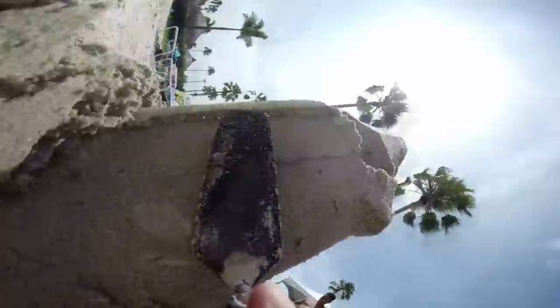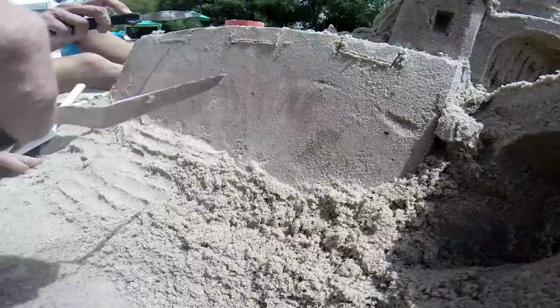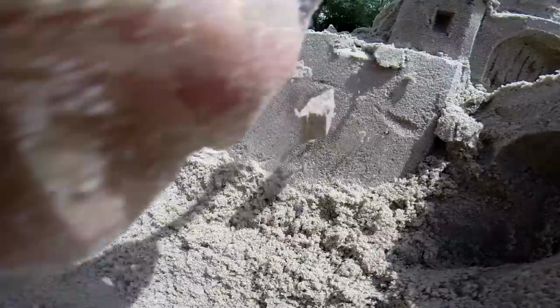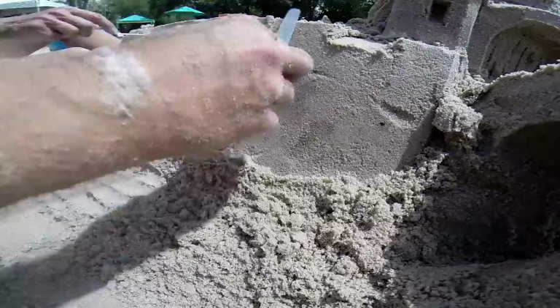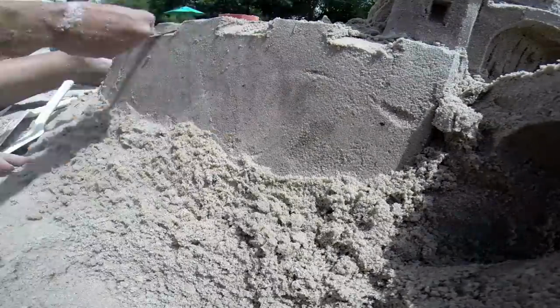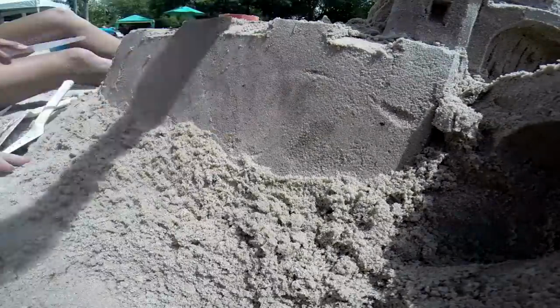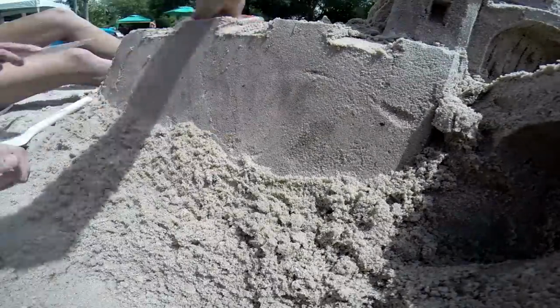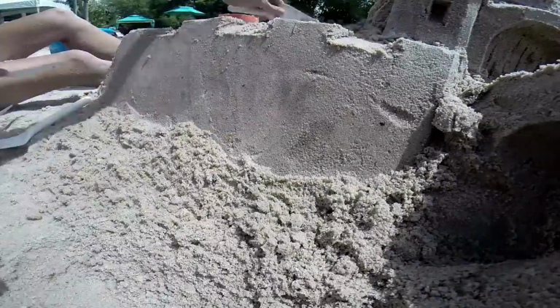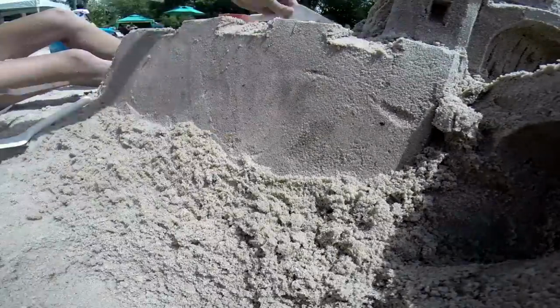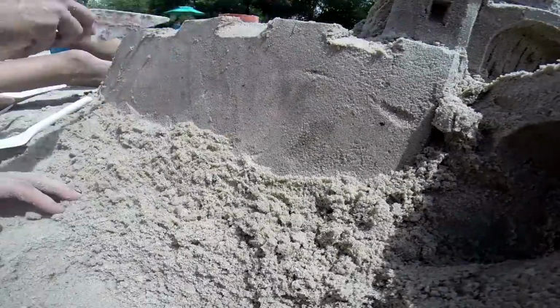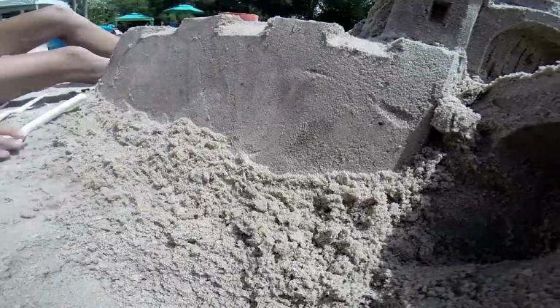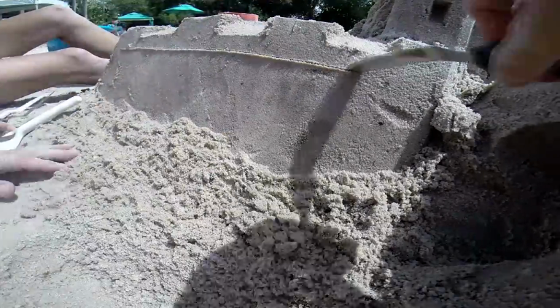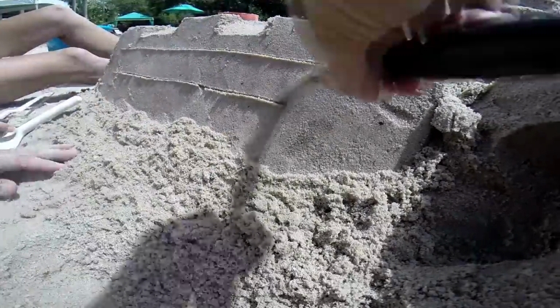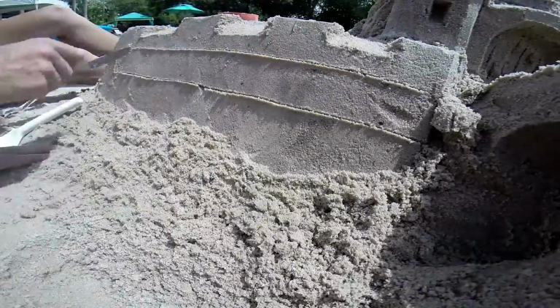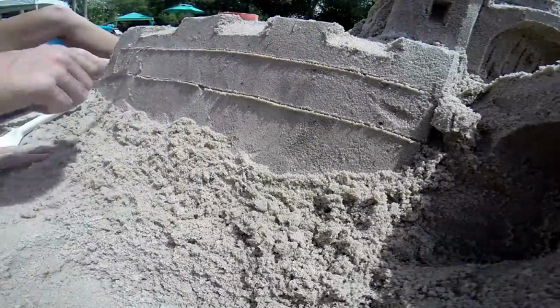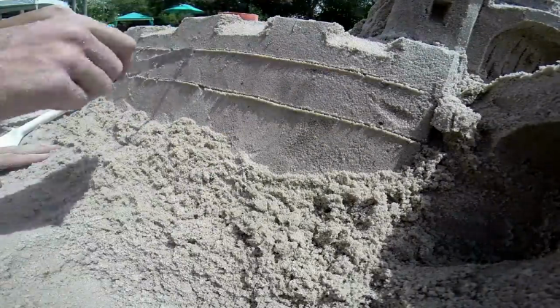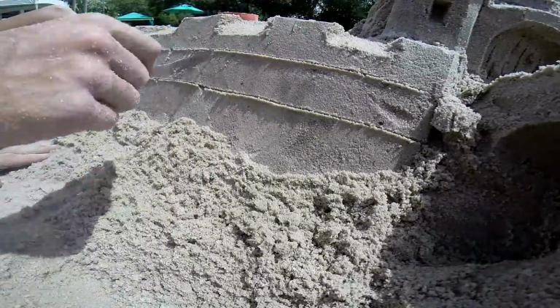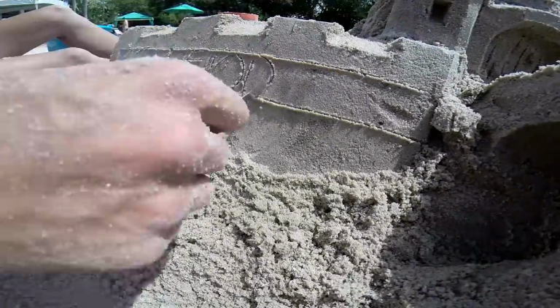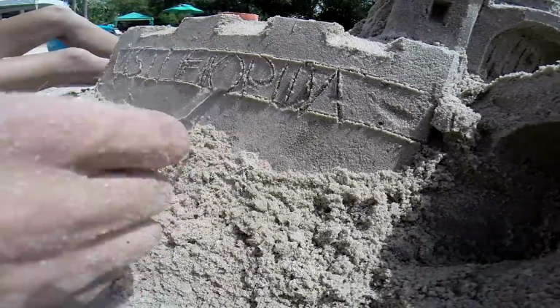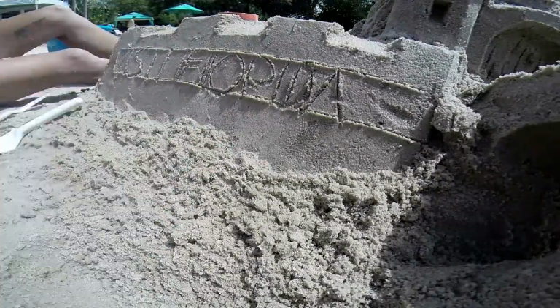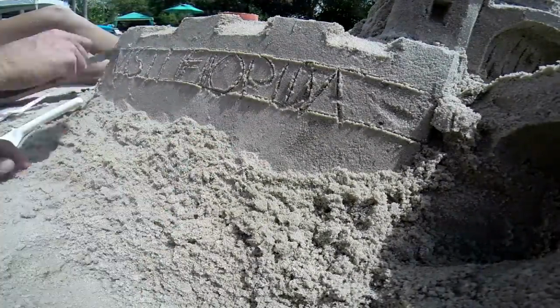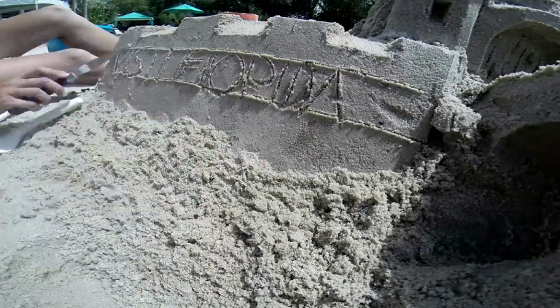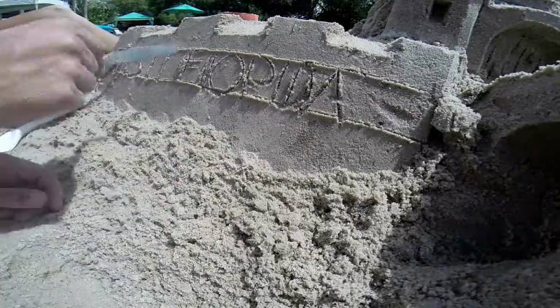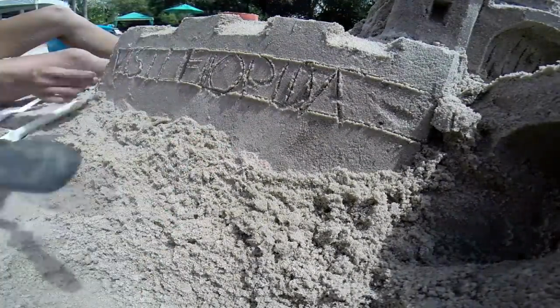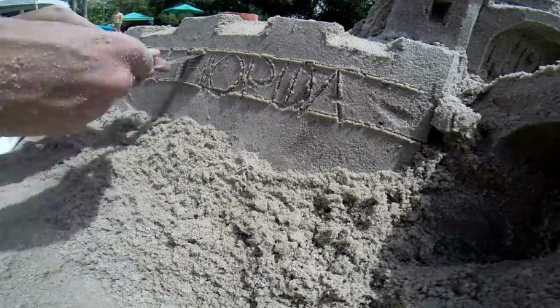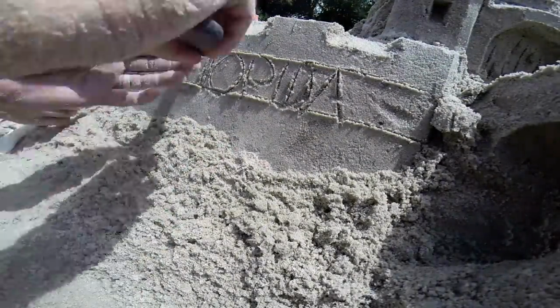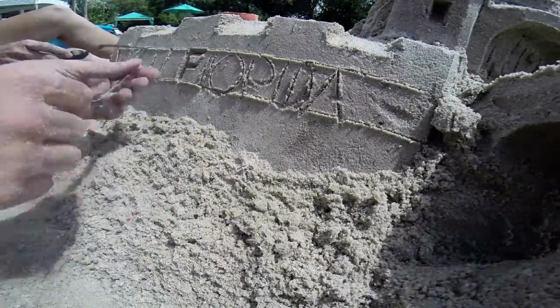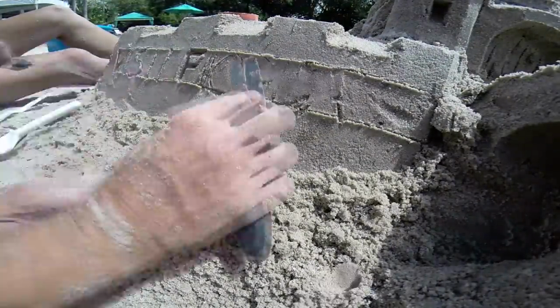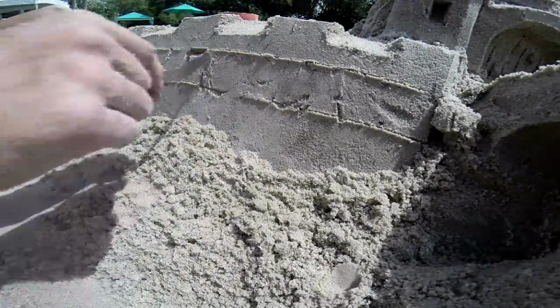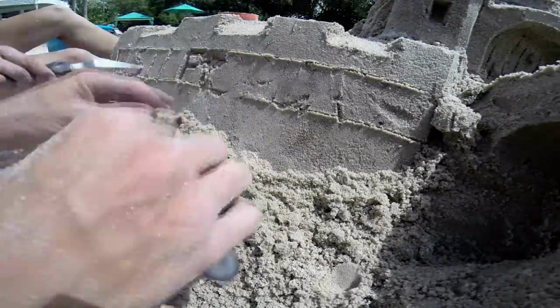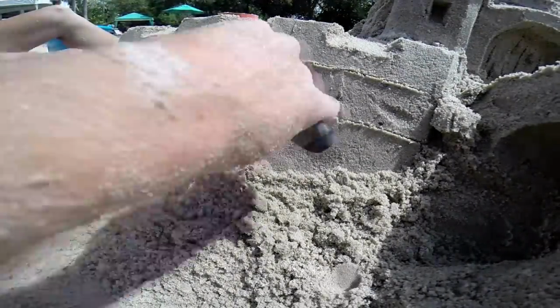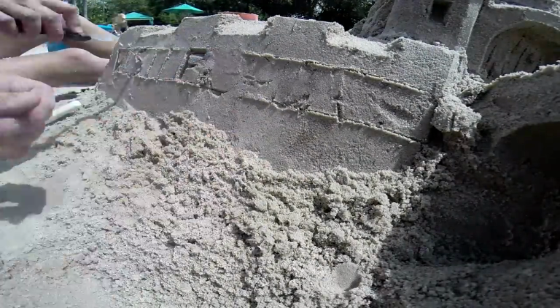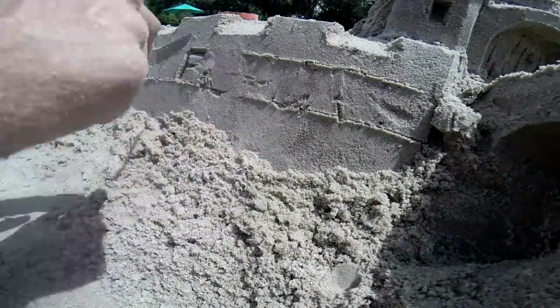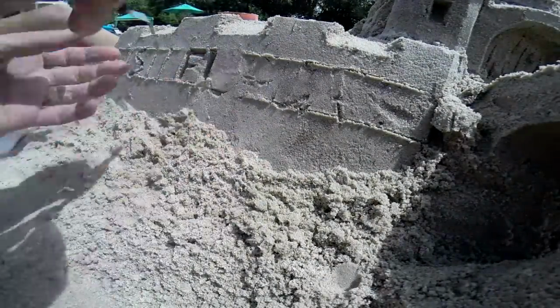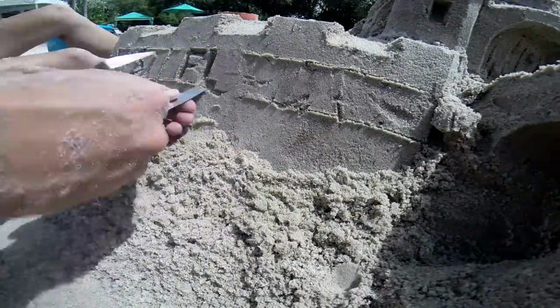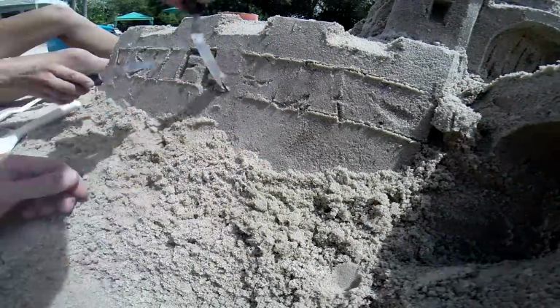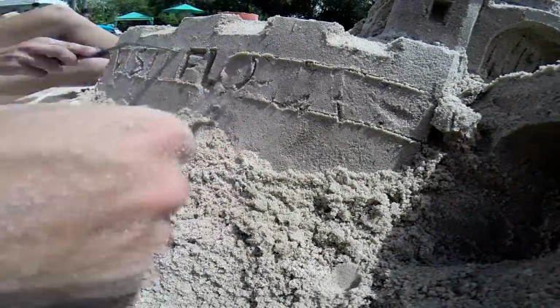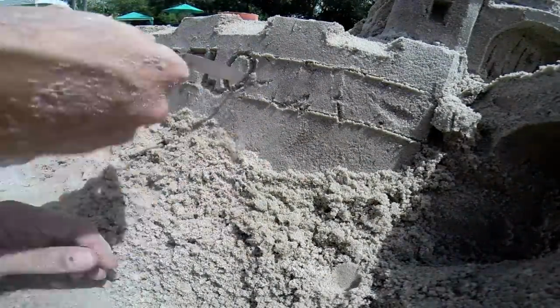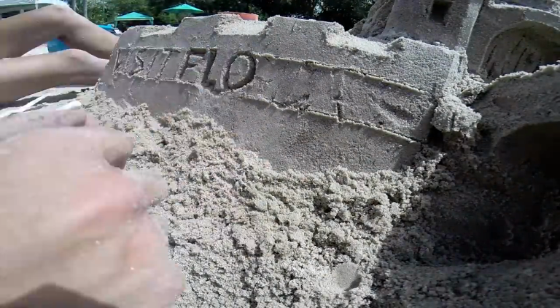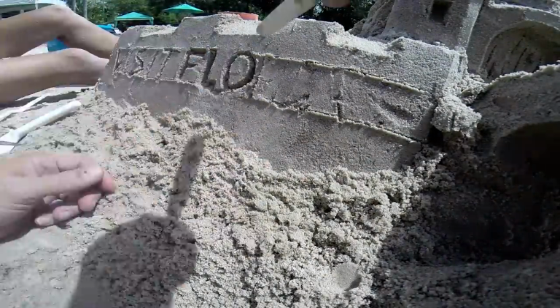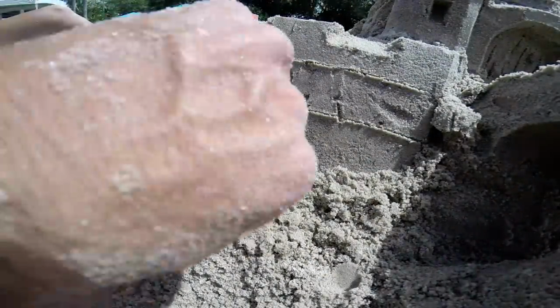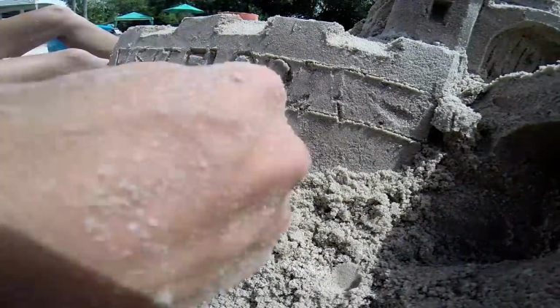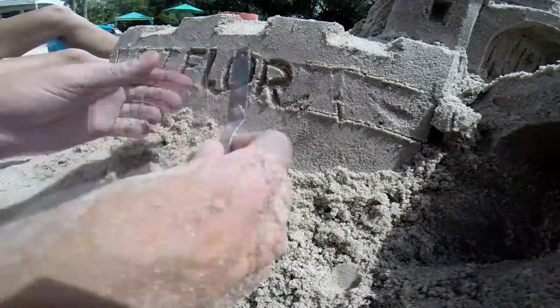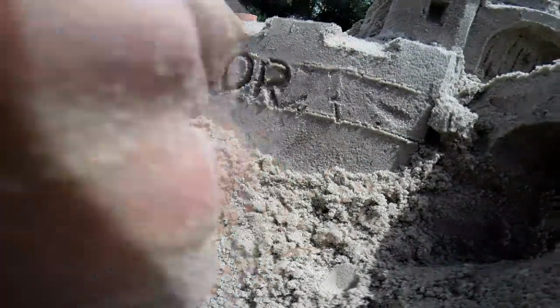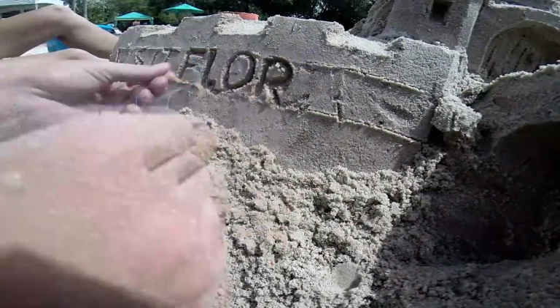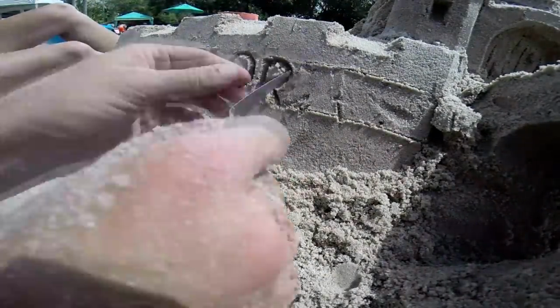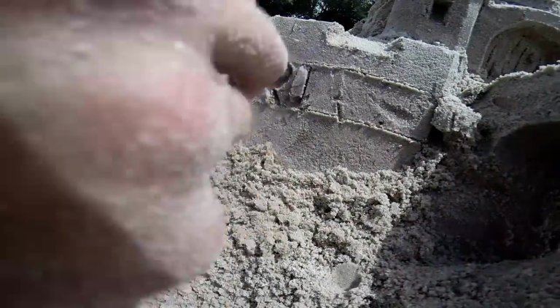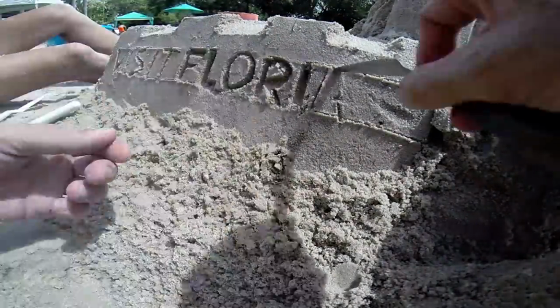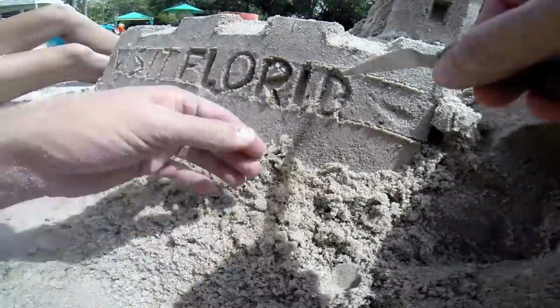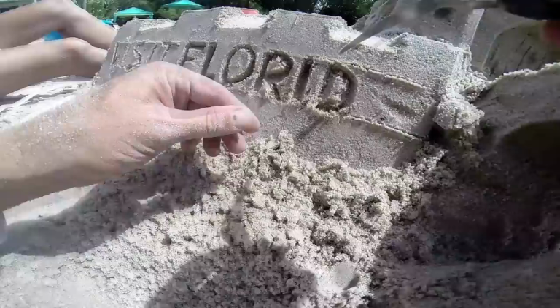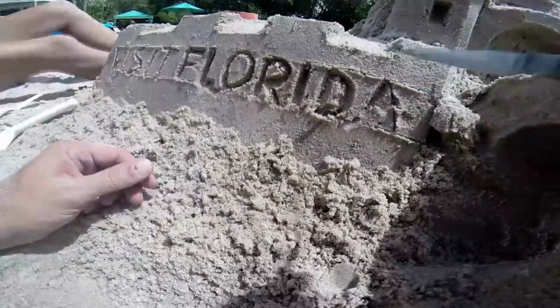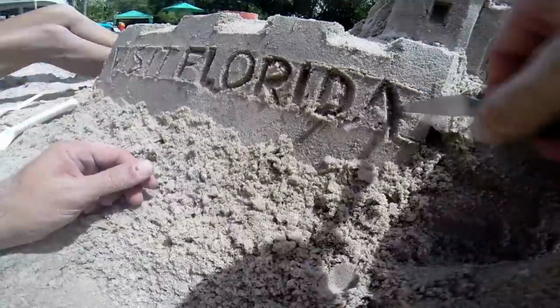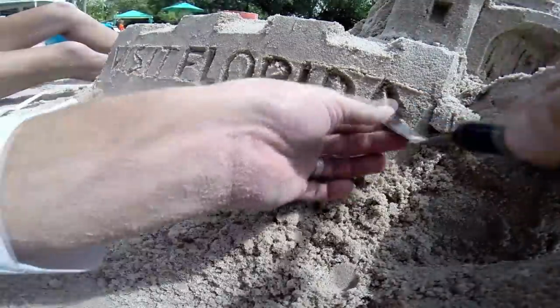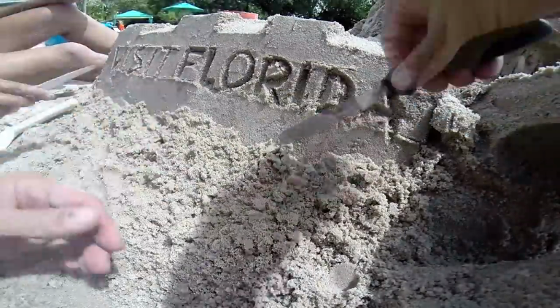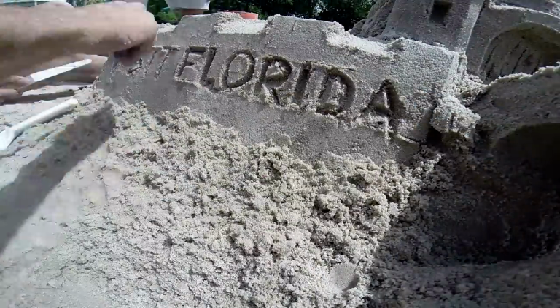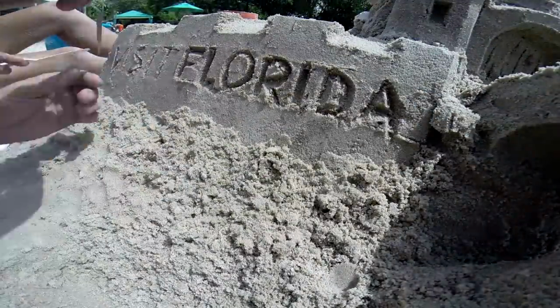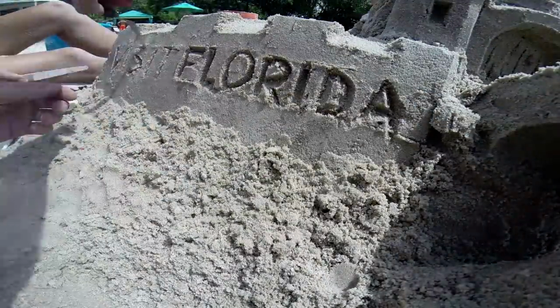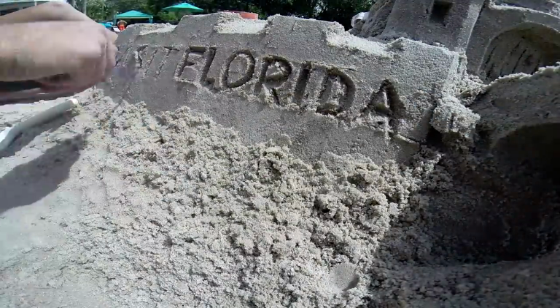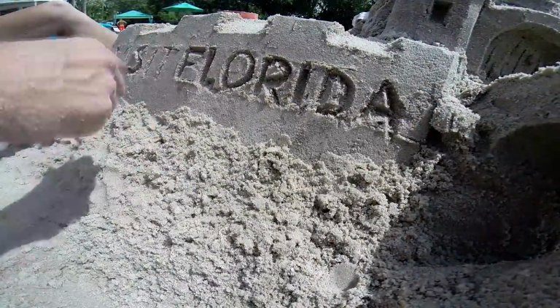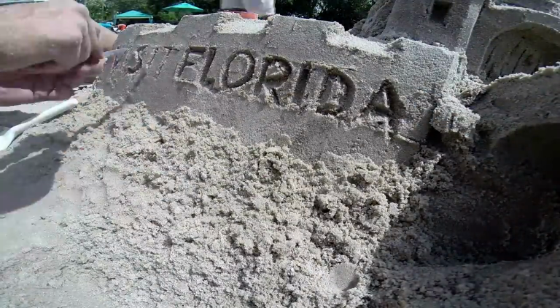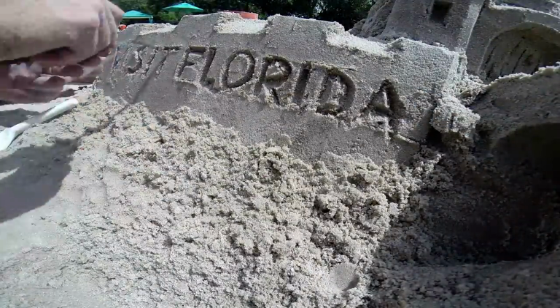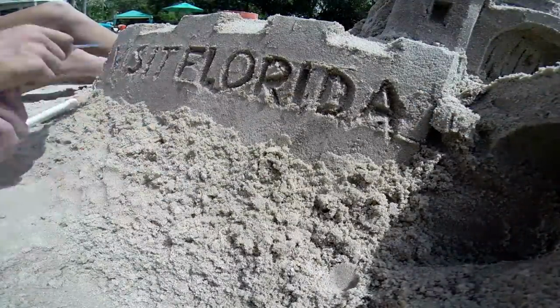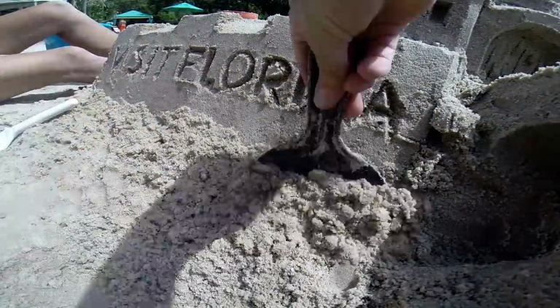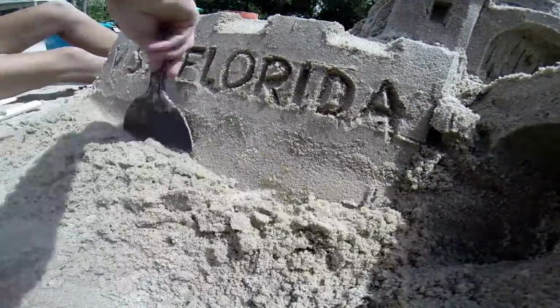The next time you visit a Florida beach, check out sand sculpting classes so you can build your own work of art. For Visit Florida, I'm Victoria Lake.